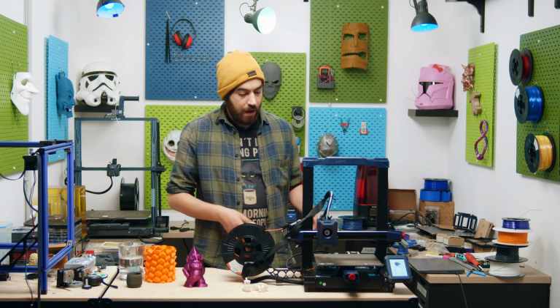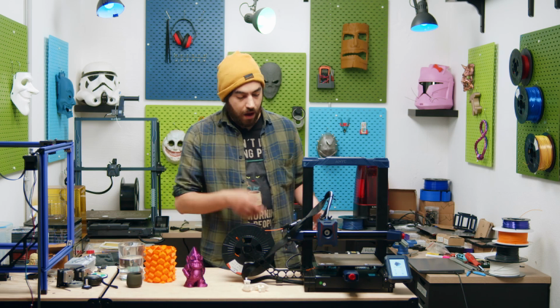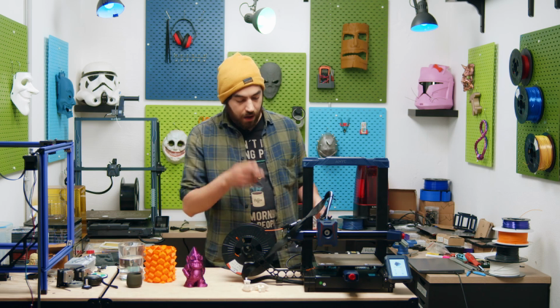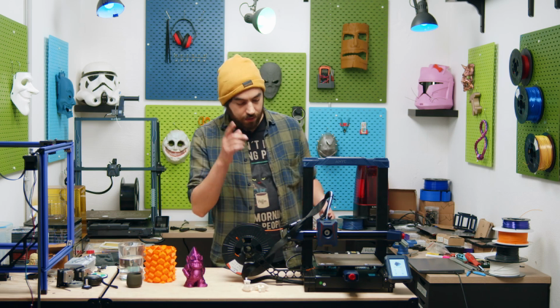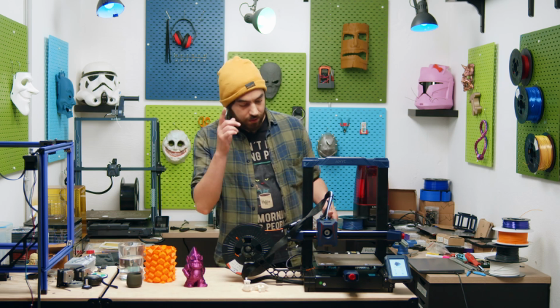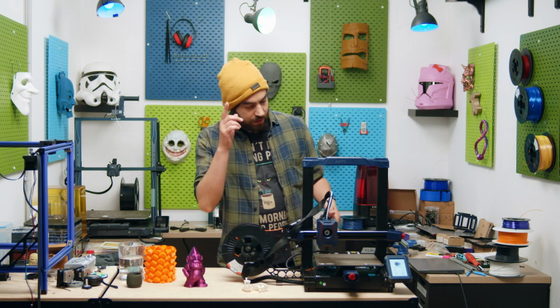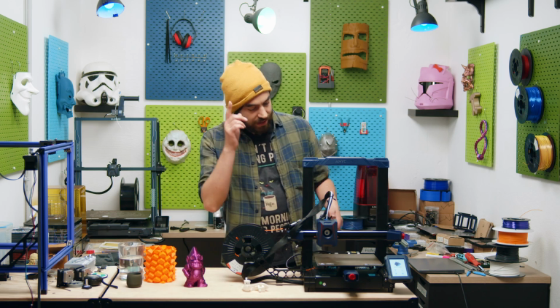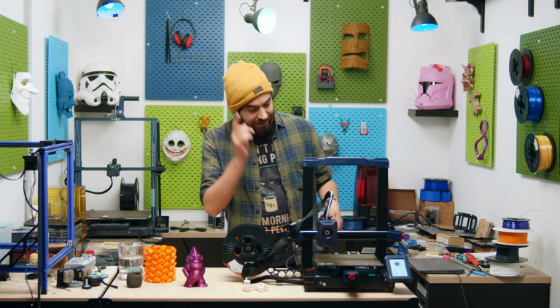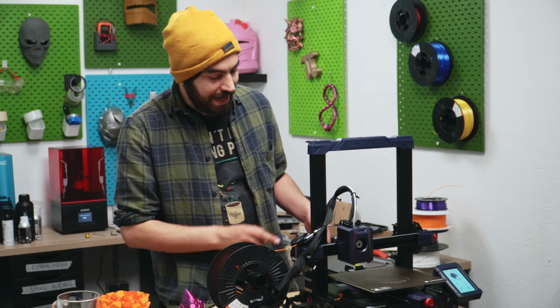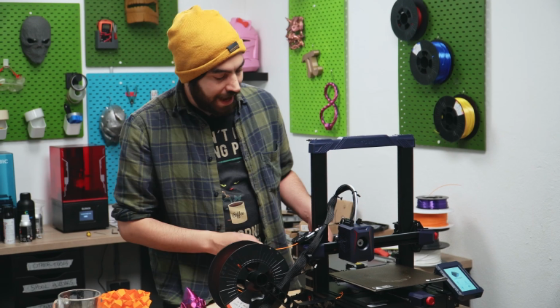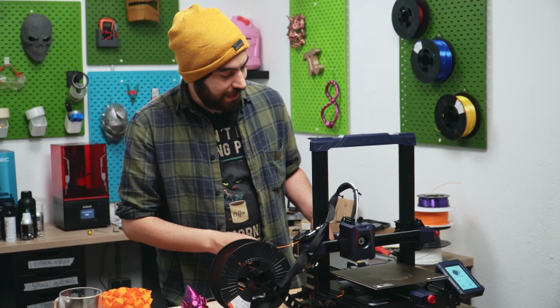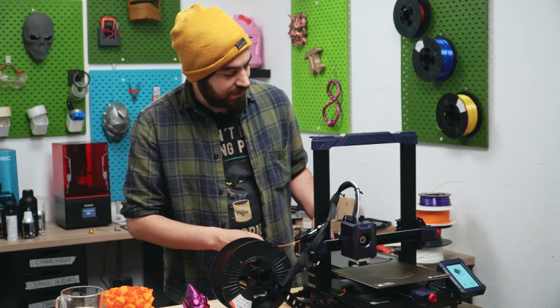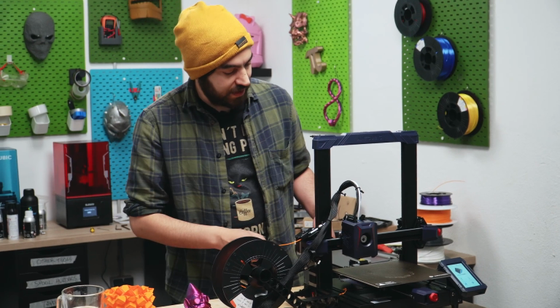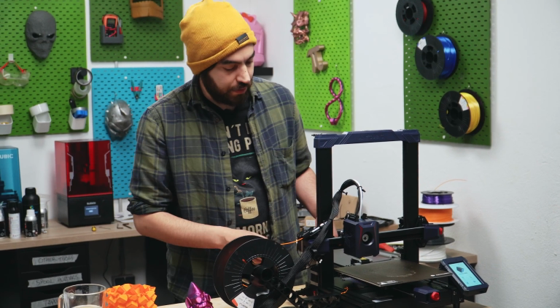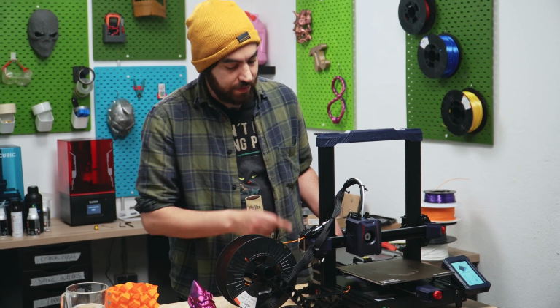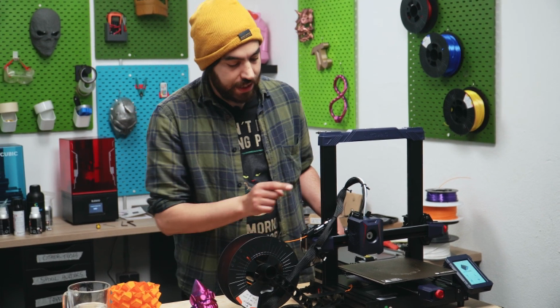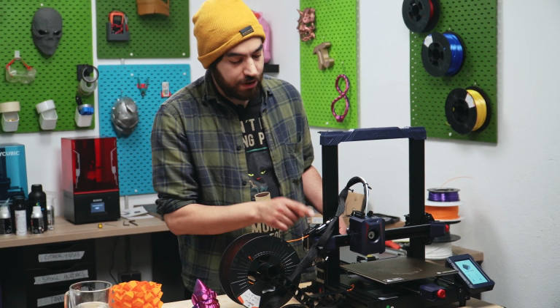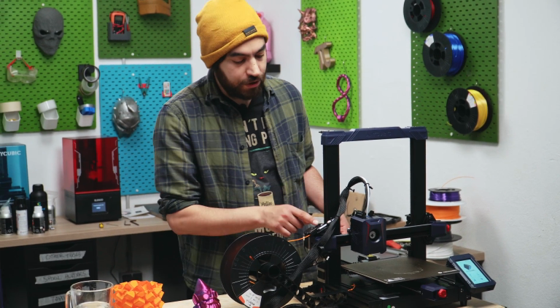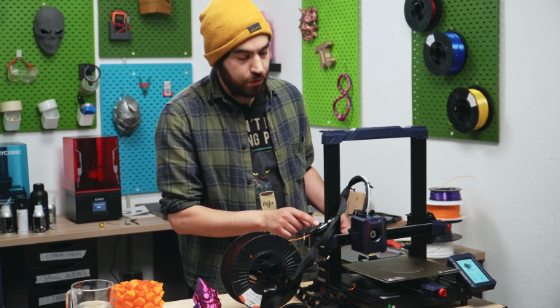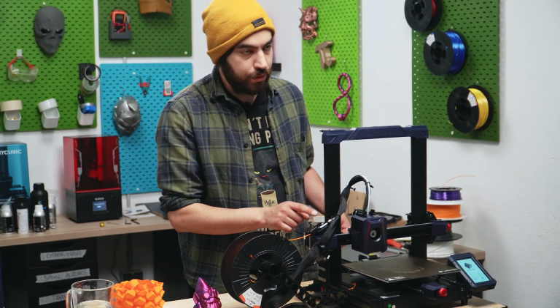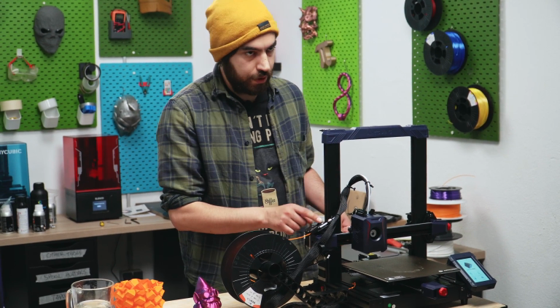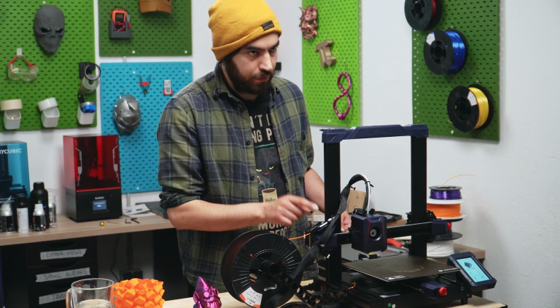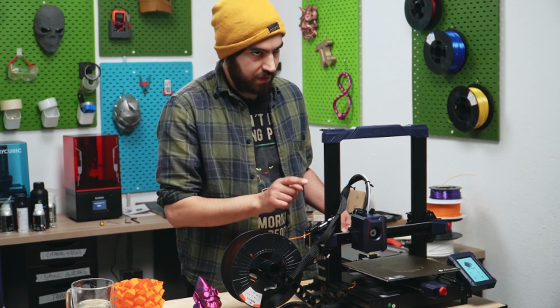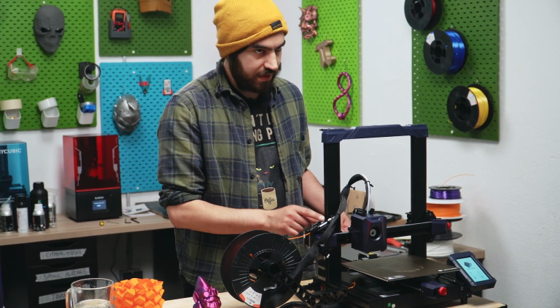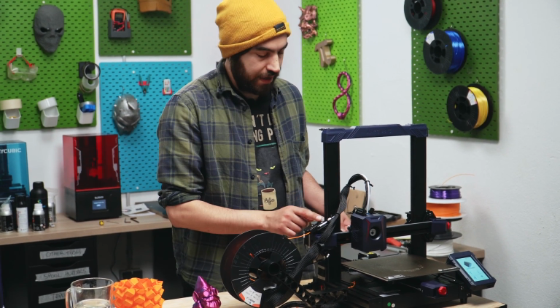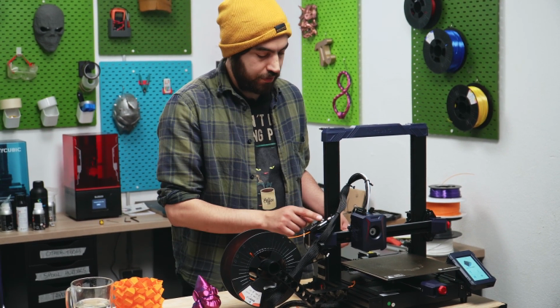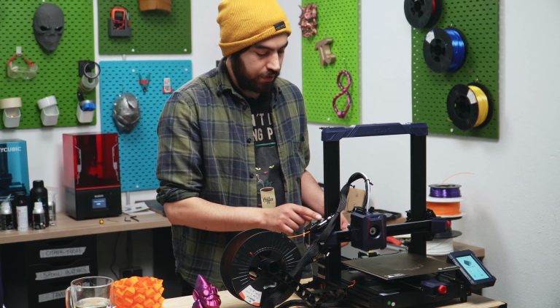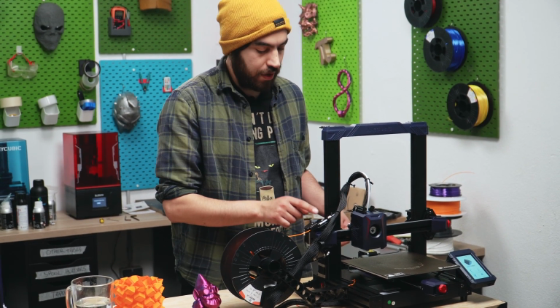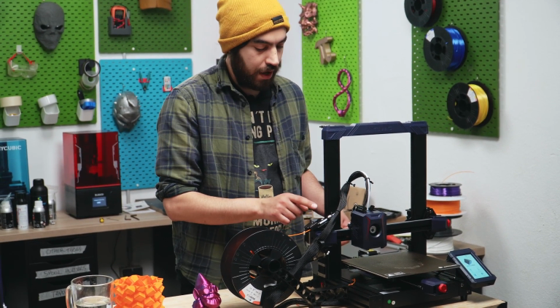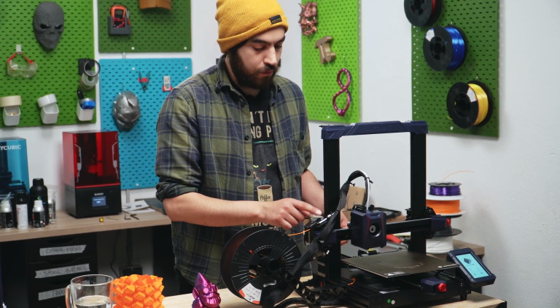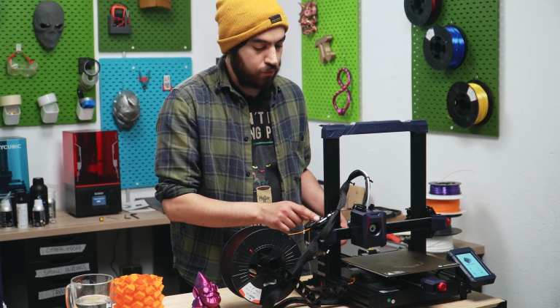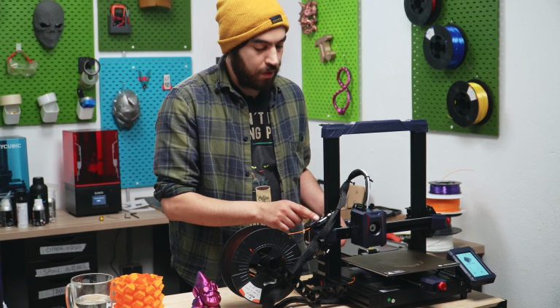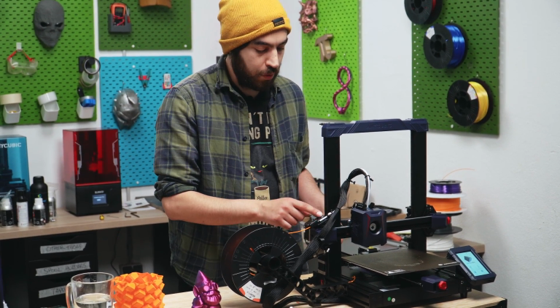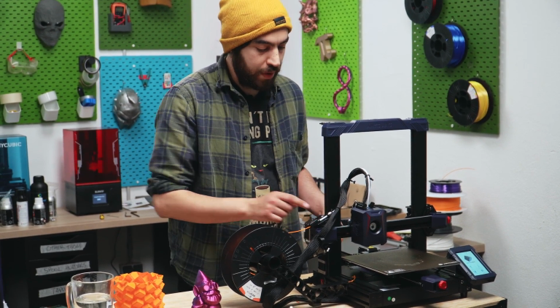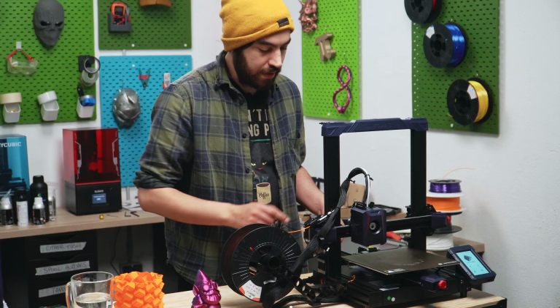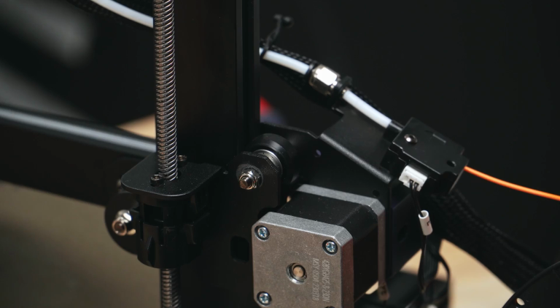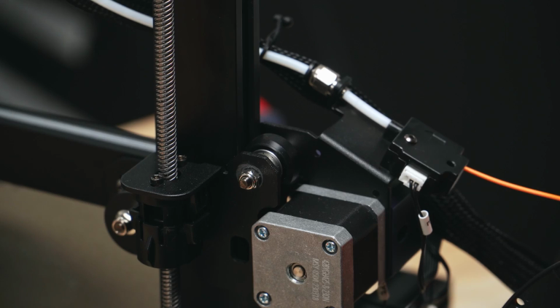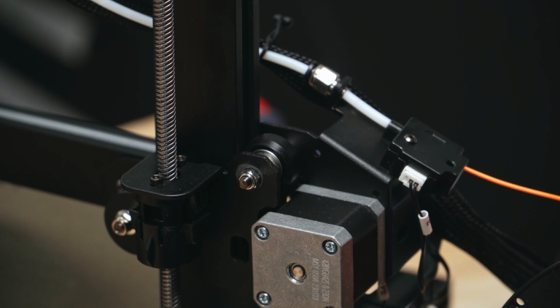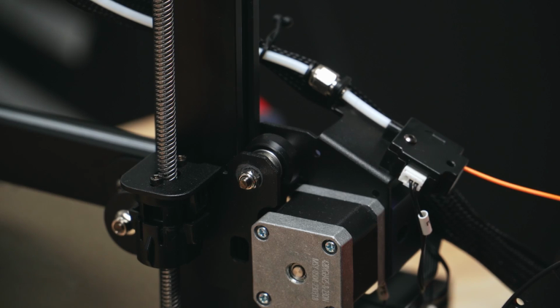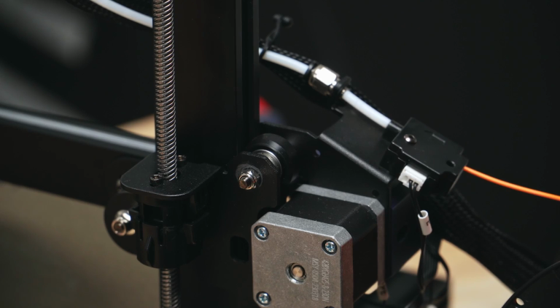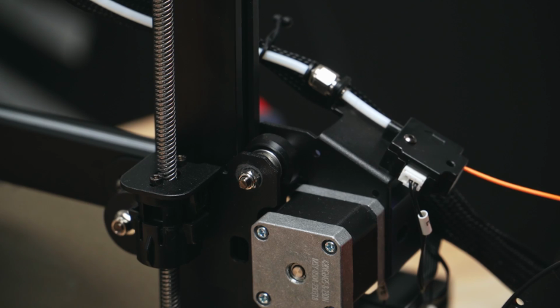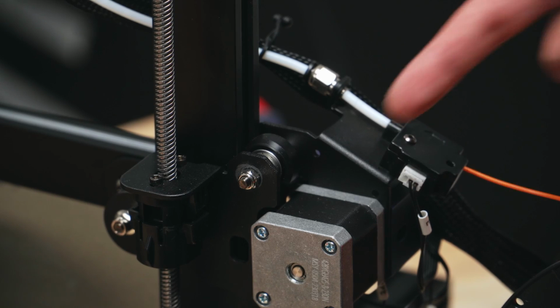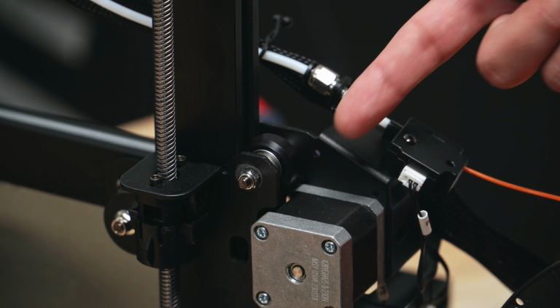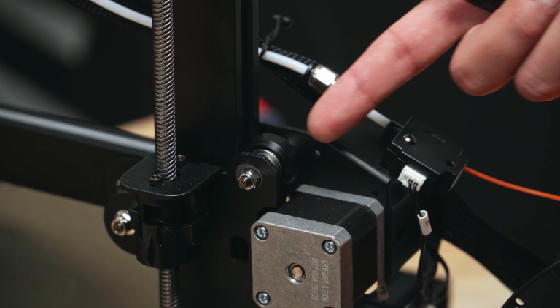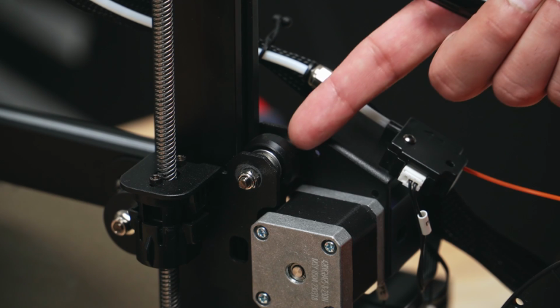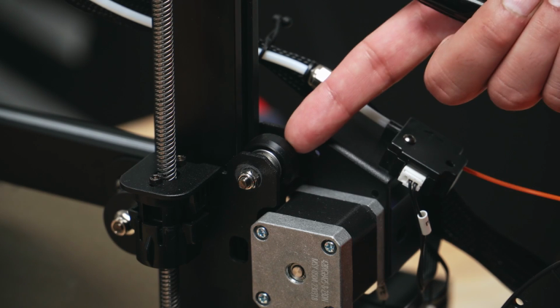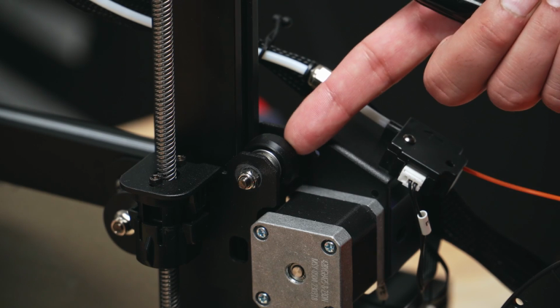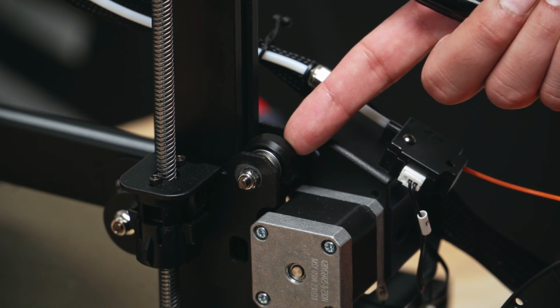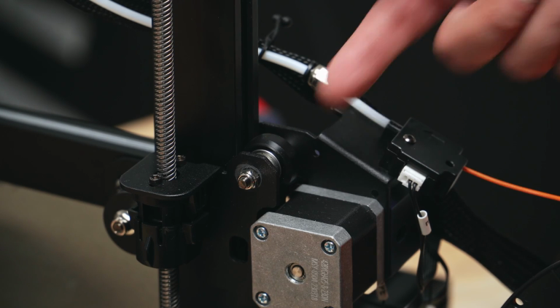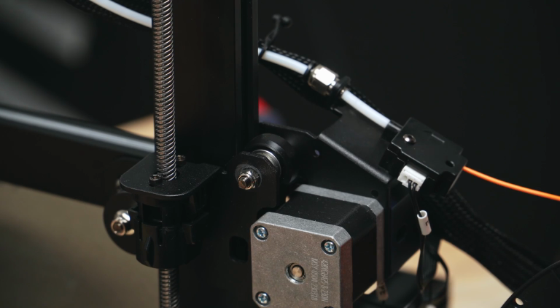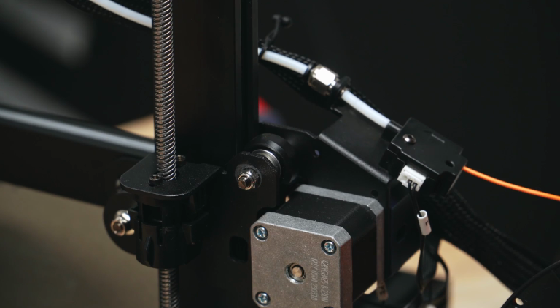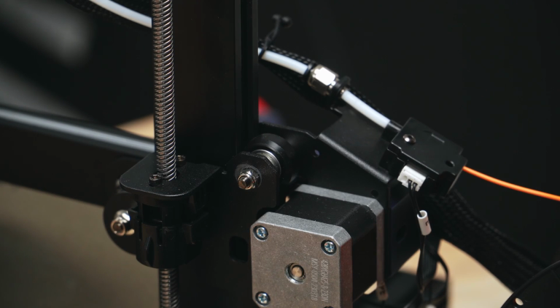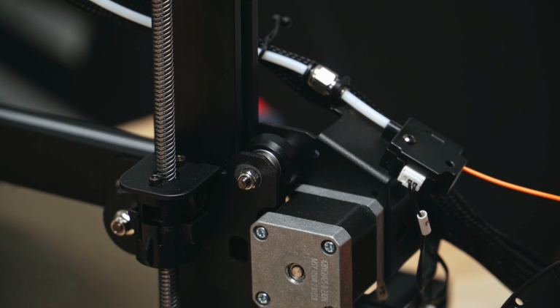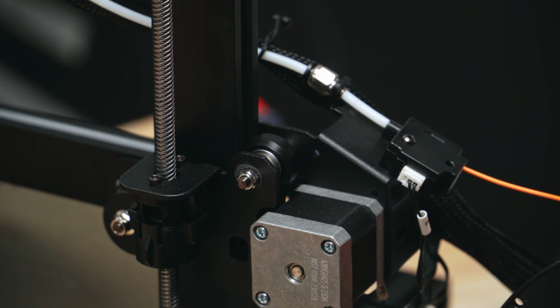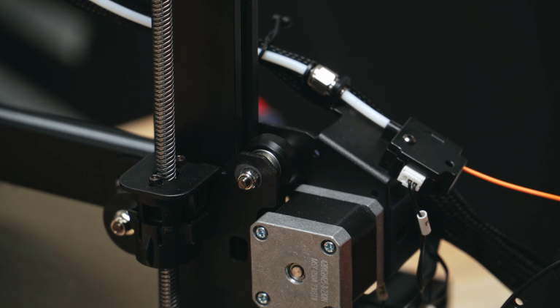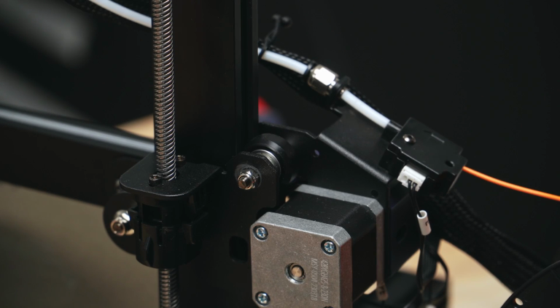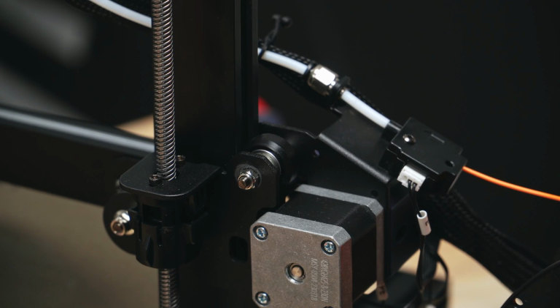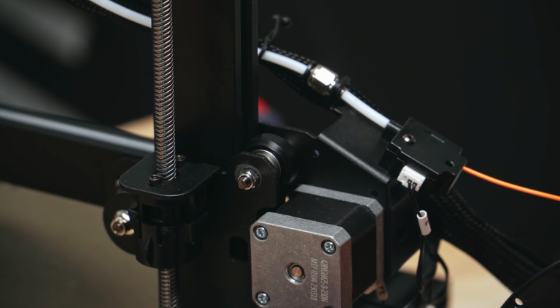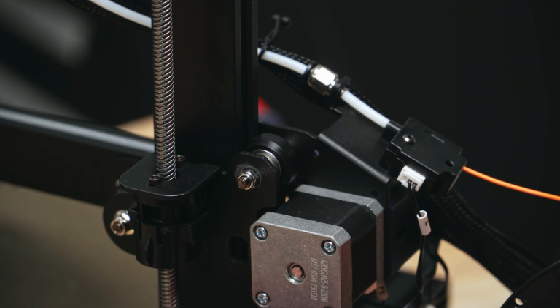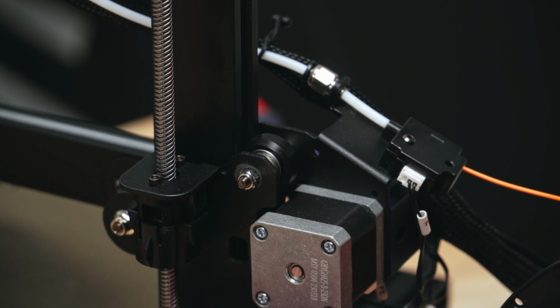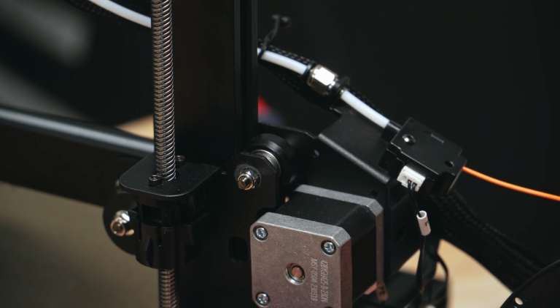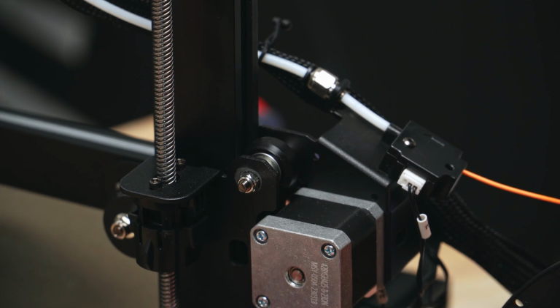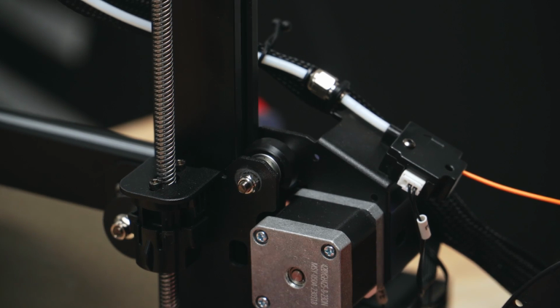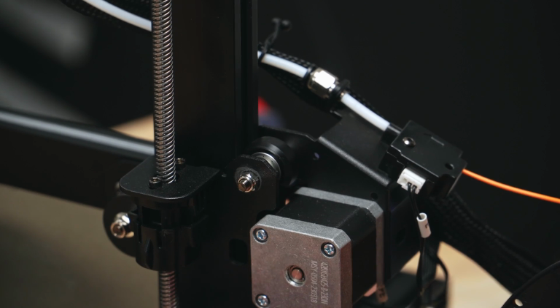On the Z-axis, however, they do use the standard rubber wheels, but it's on the Z-axis, so it's understandable.